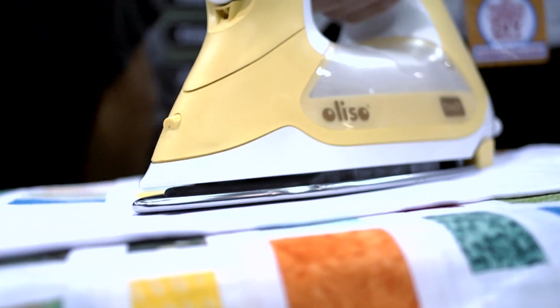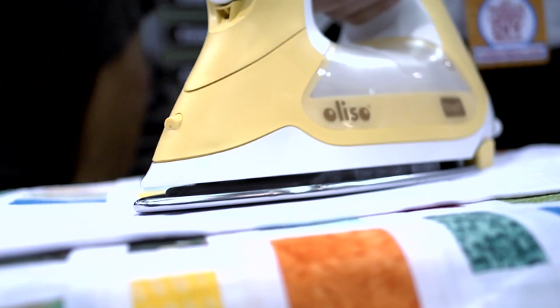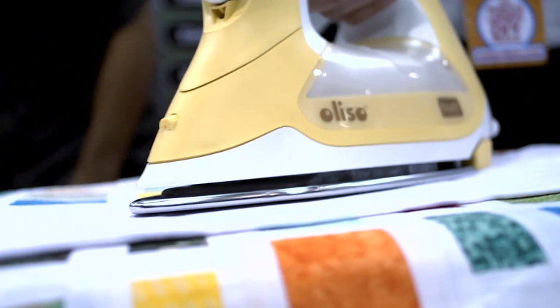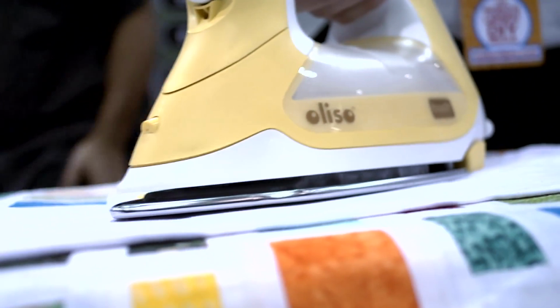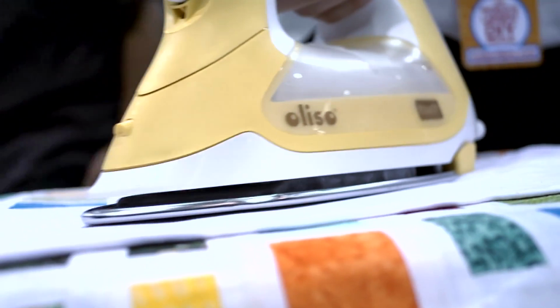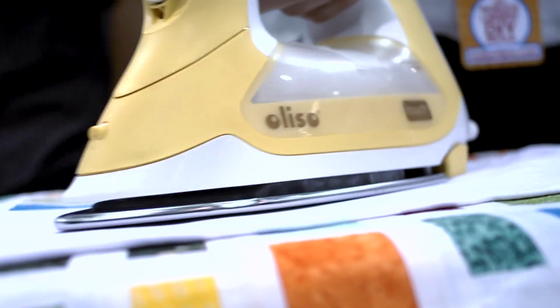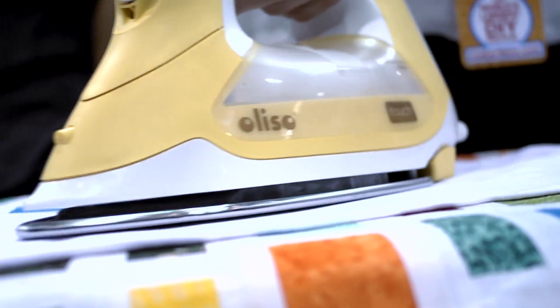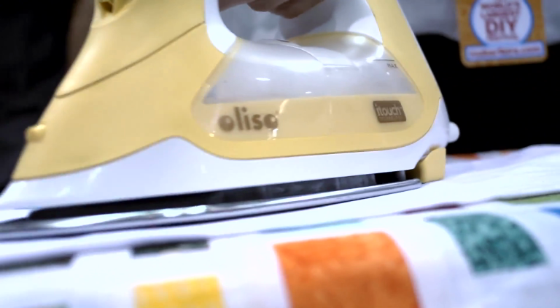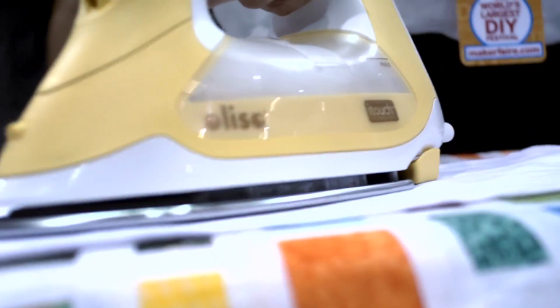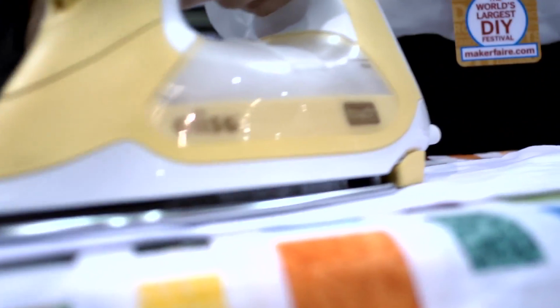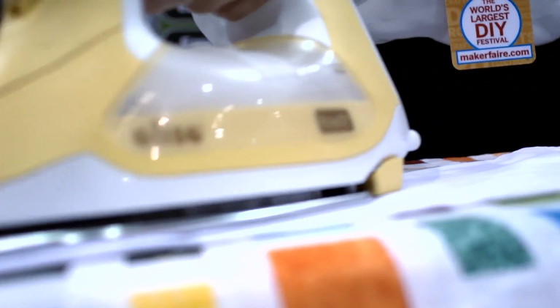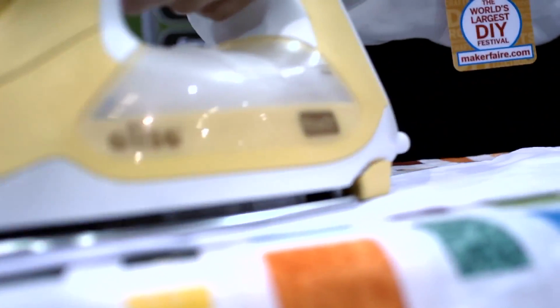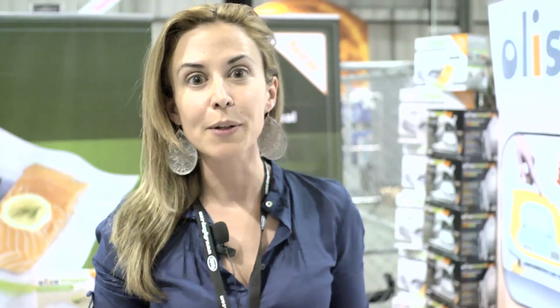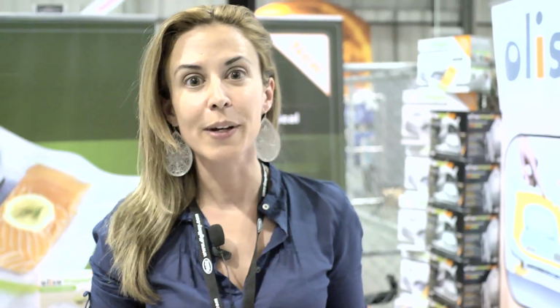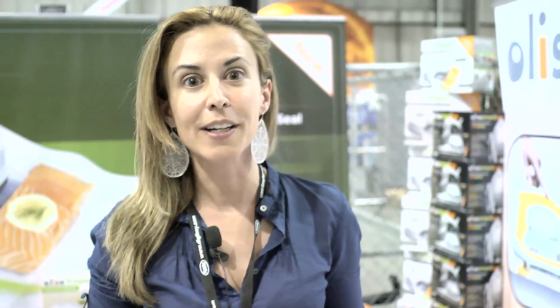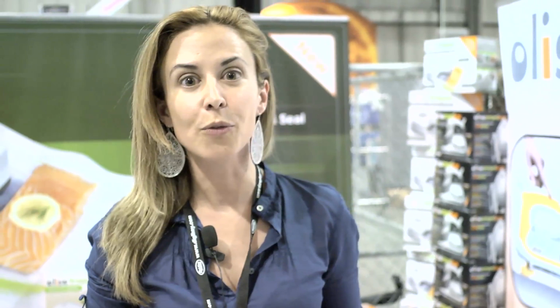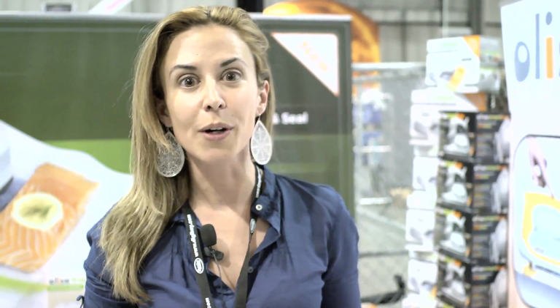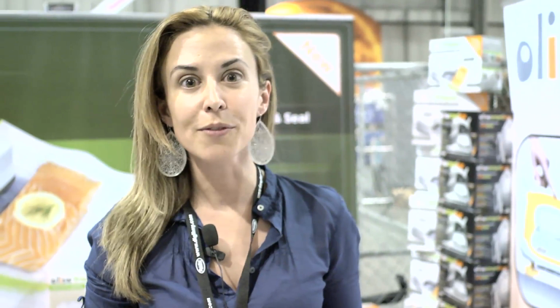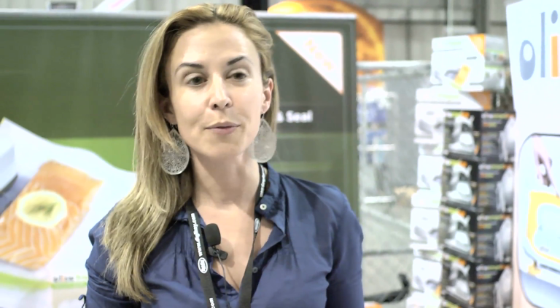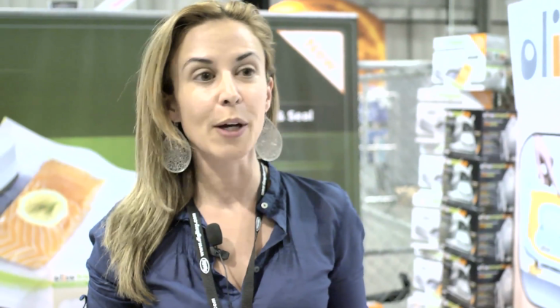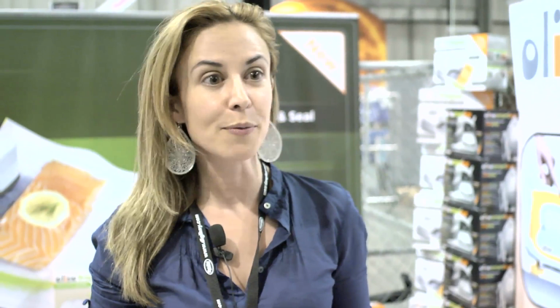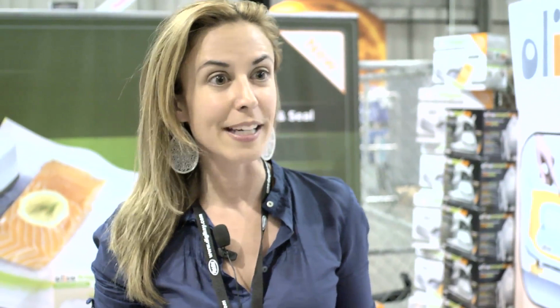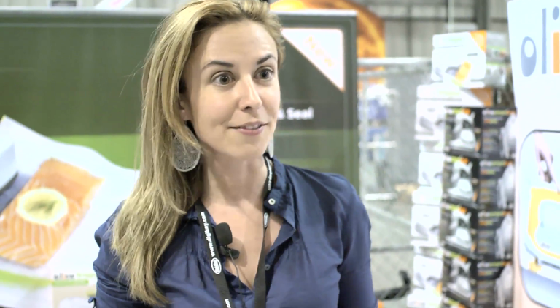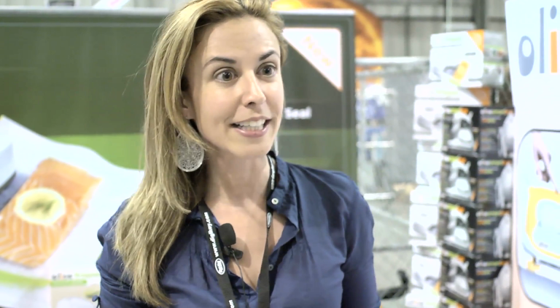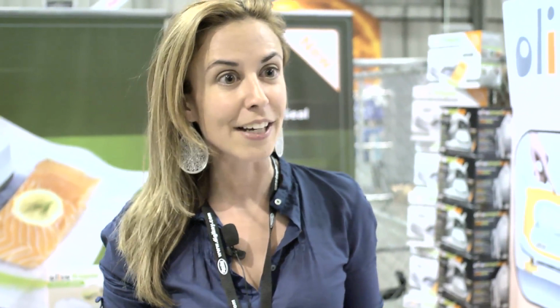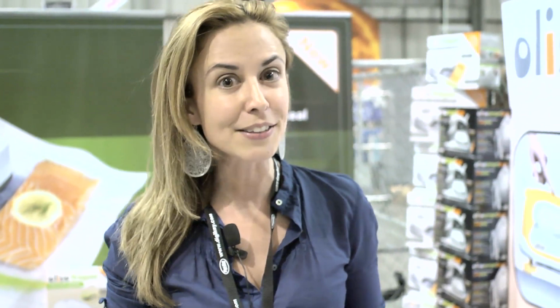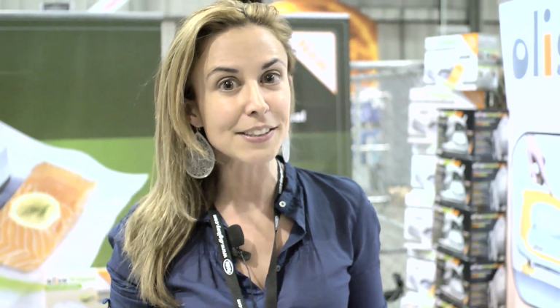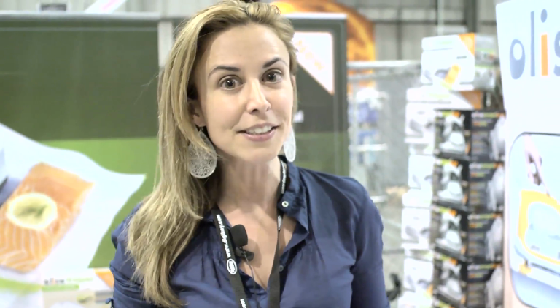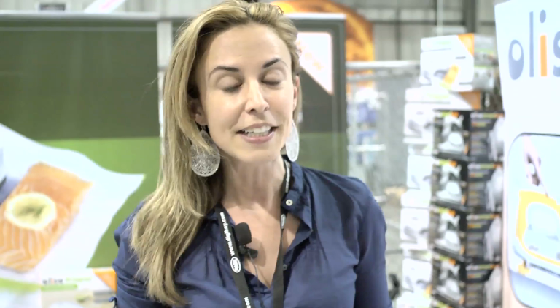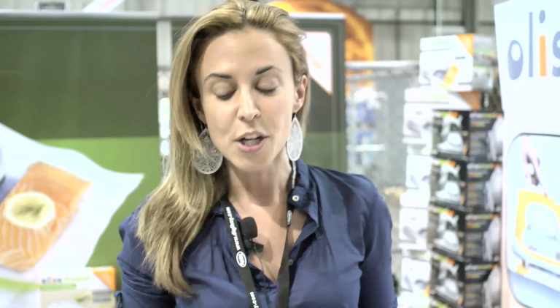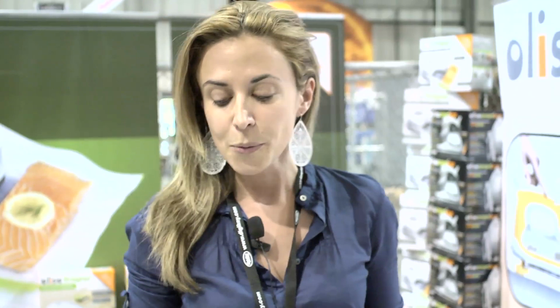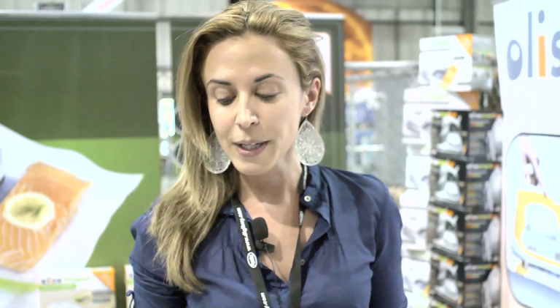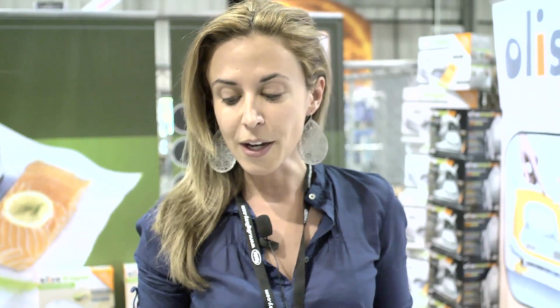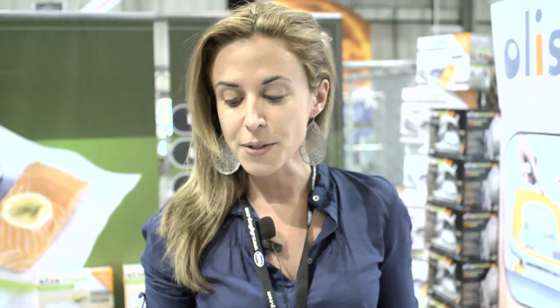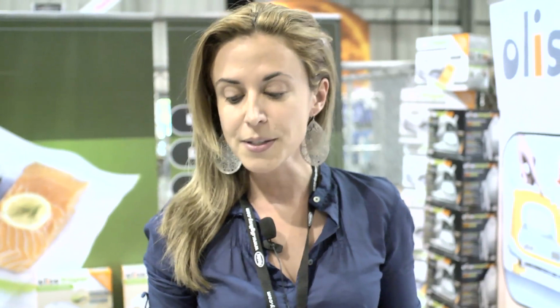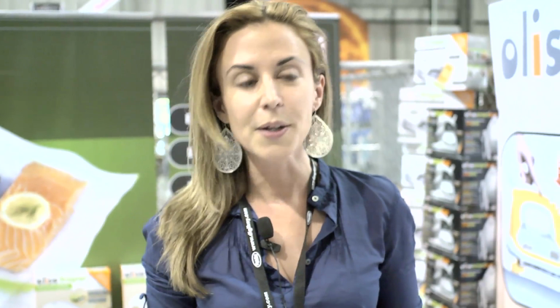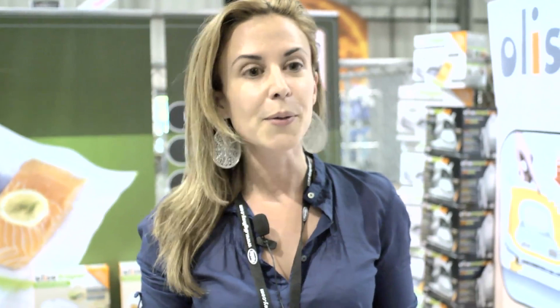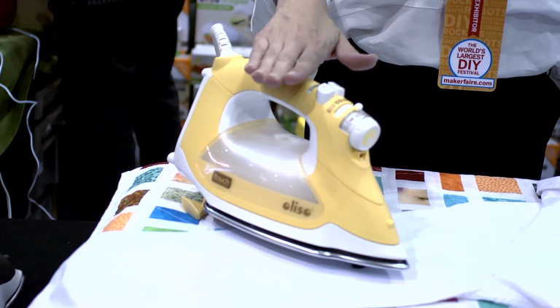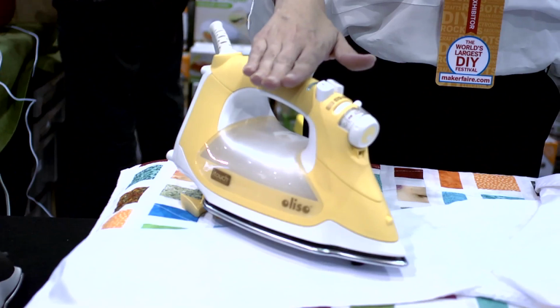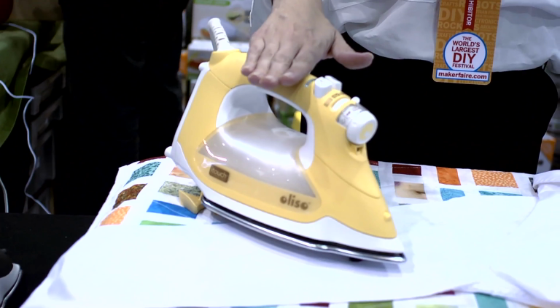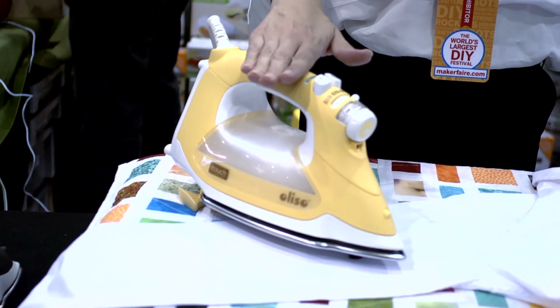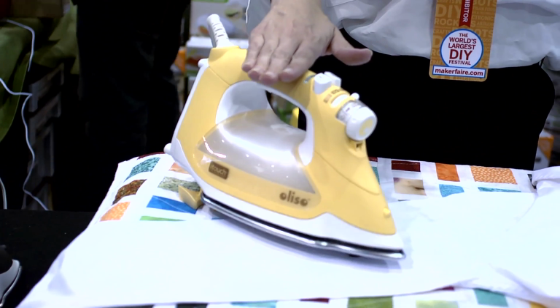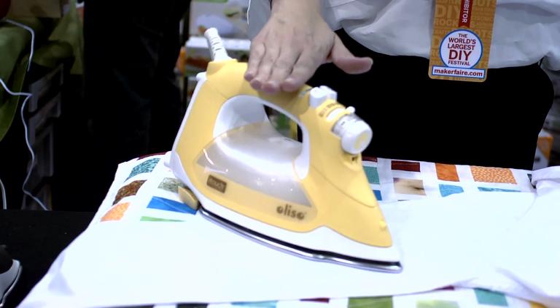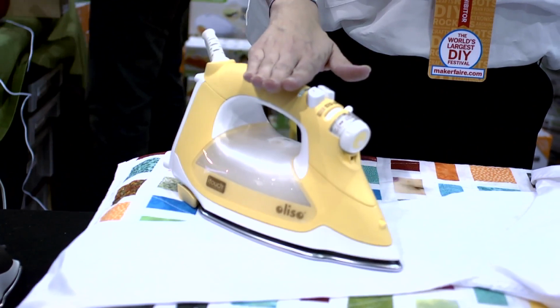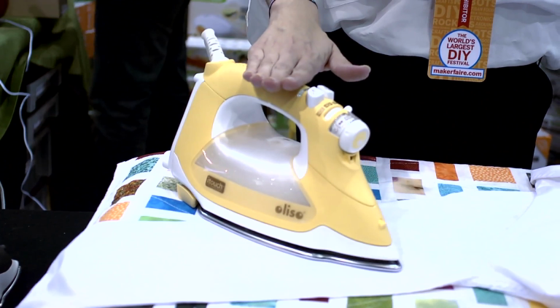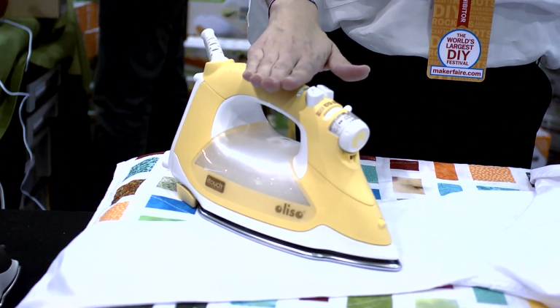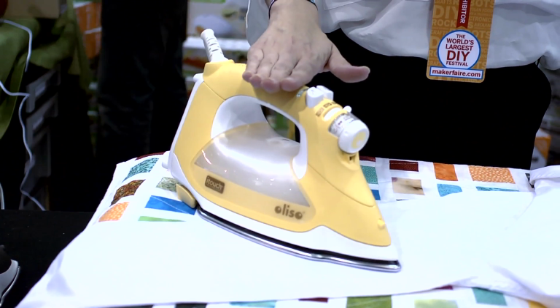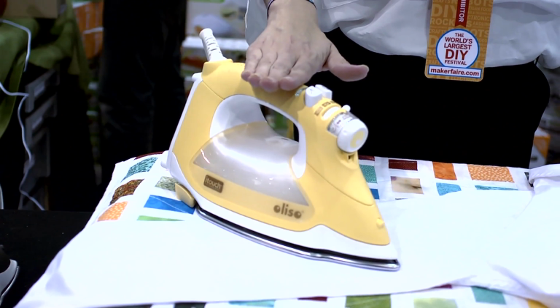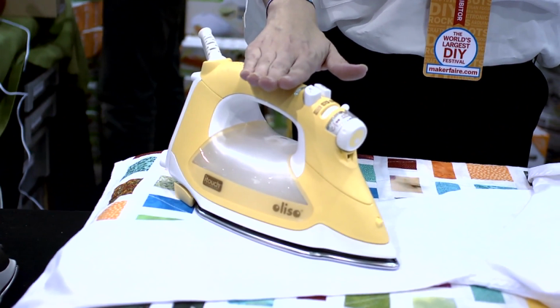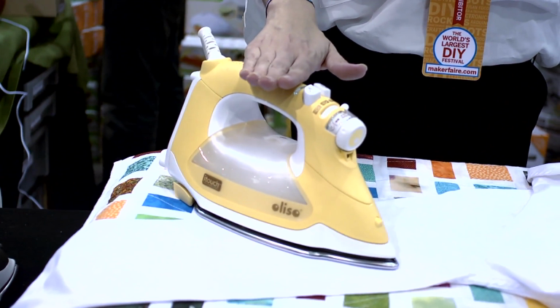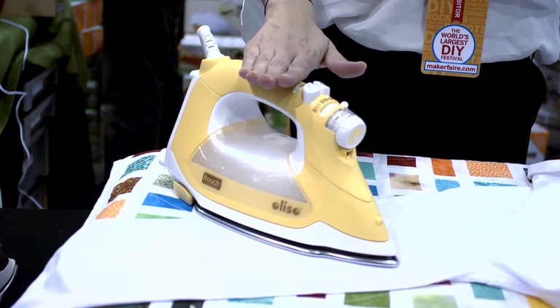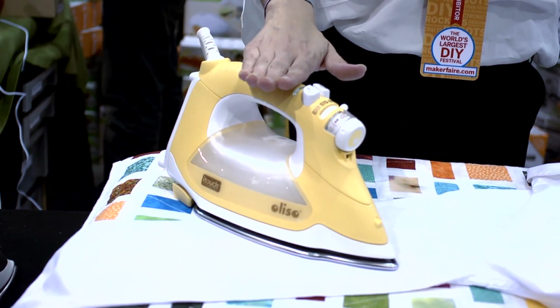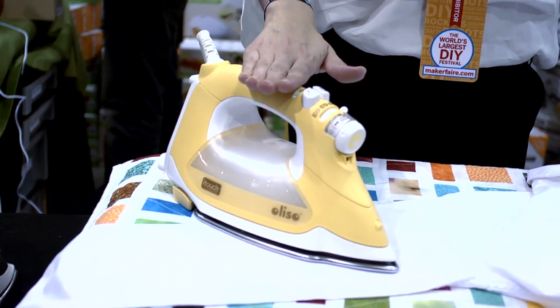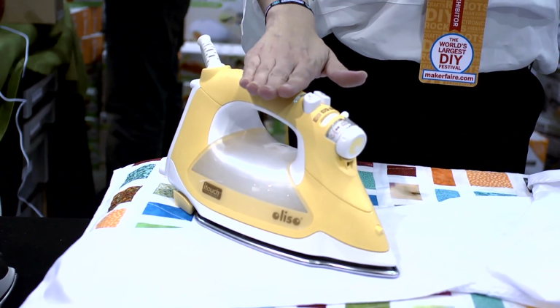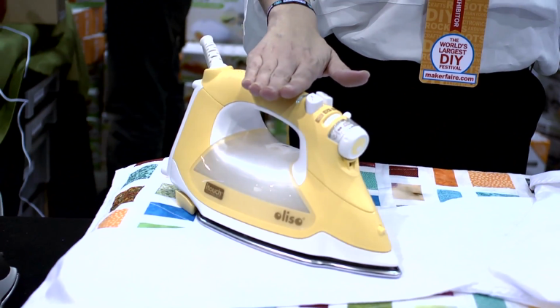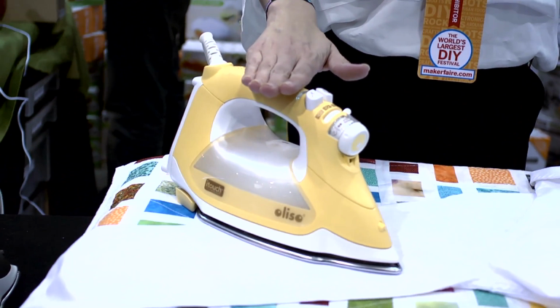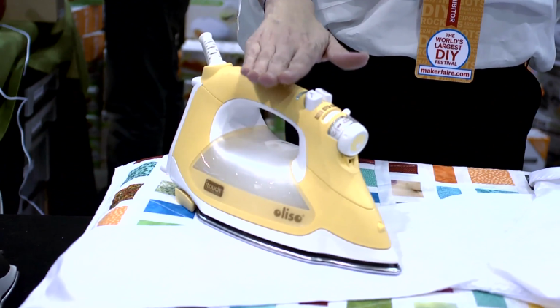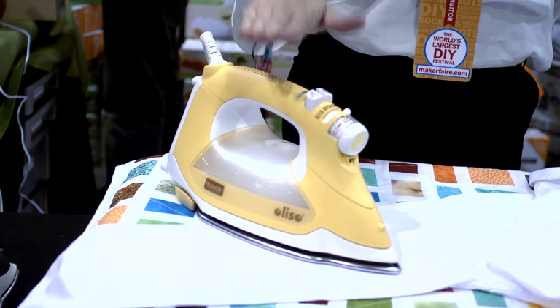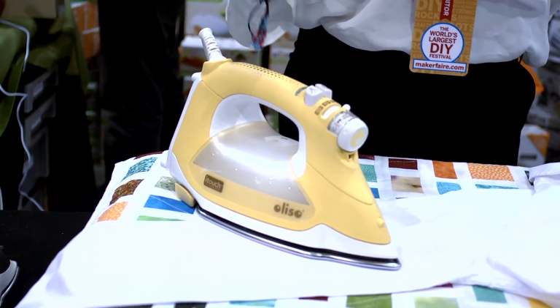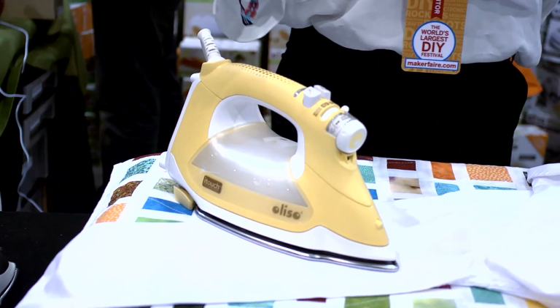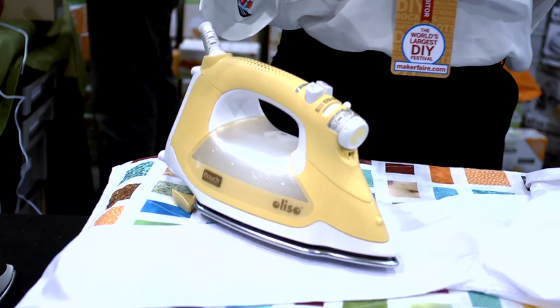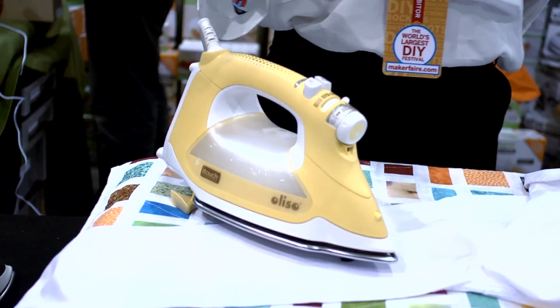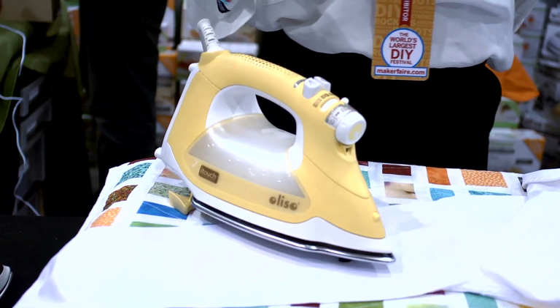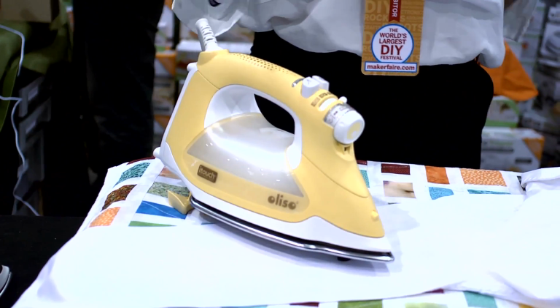It's much safer. We won an award from the Home Safety Council. We also won awards from Time Magazine for Invention of the Year.